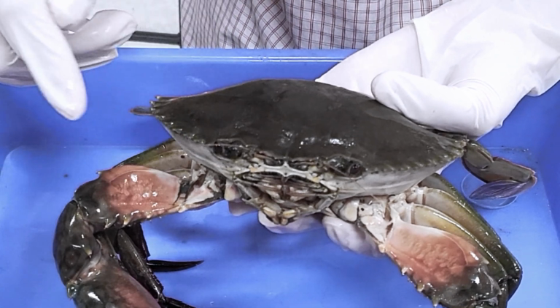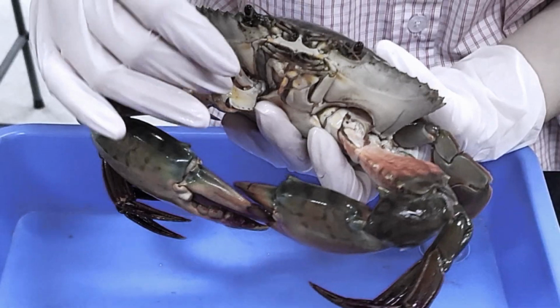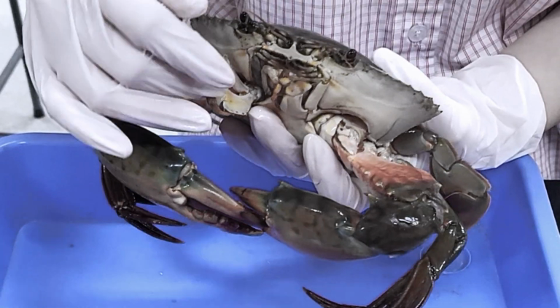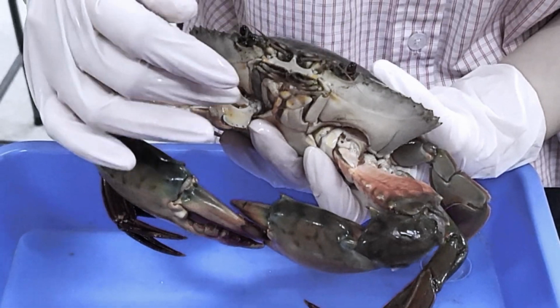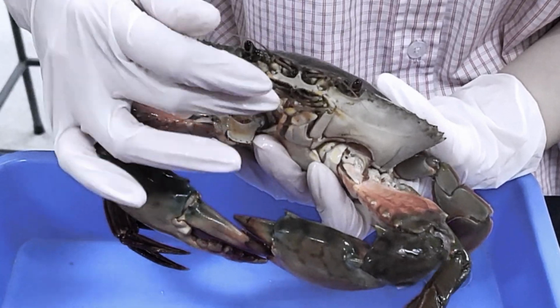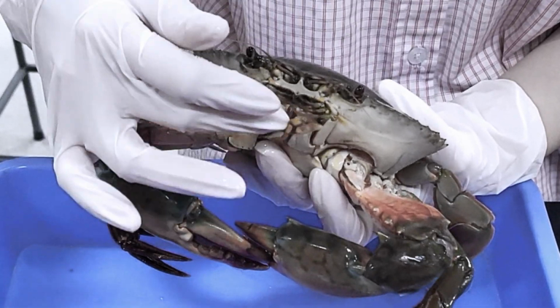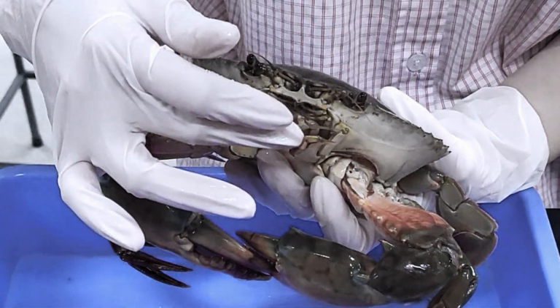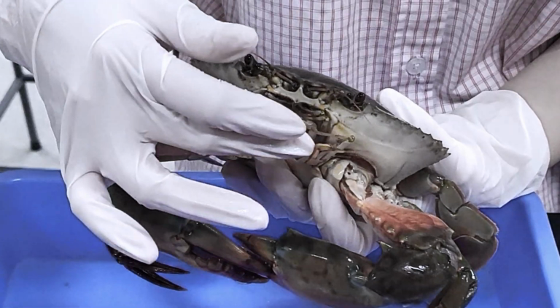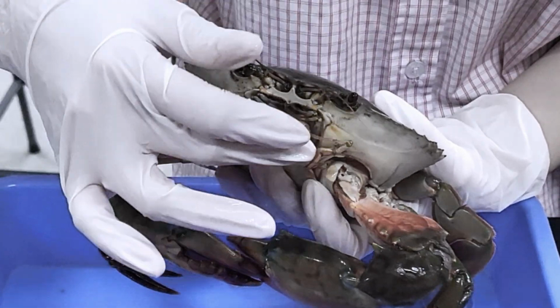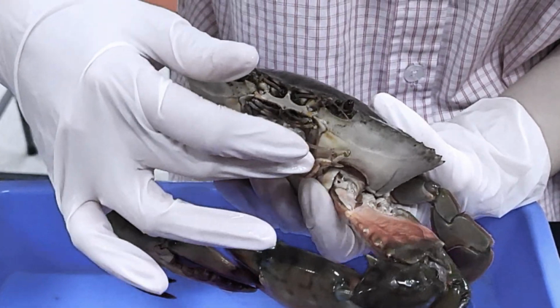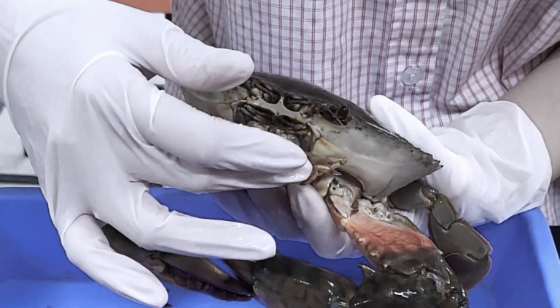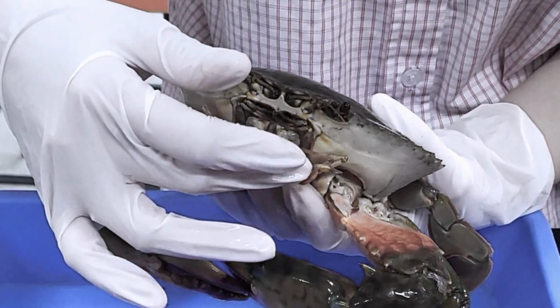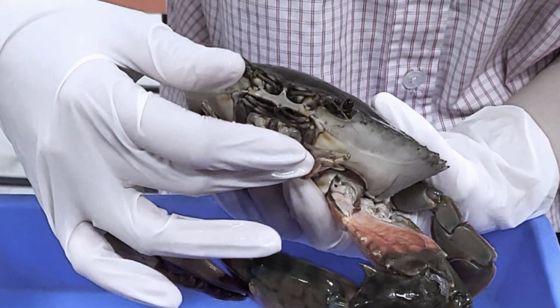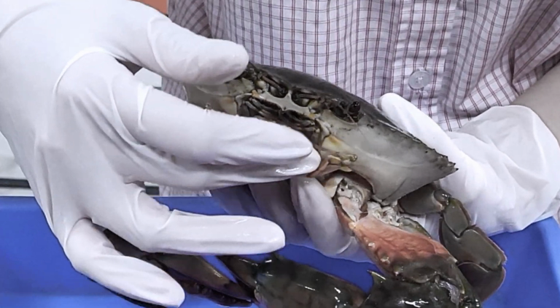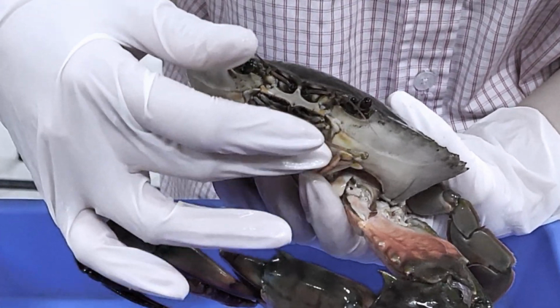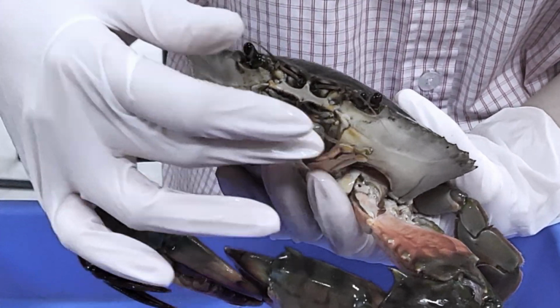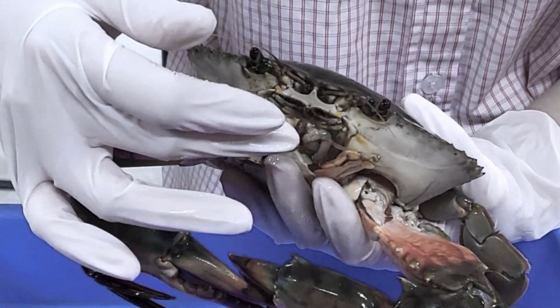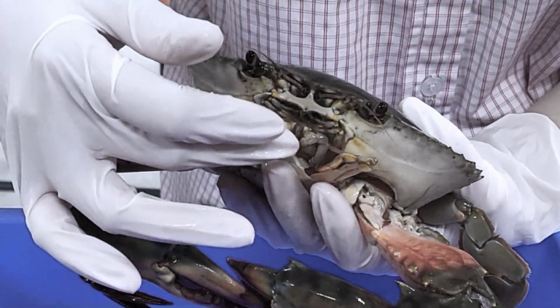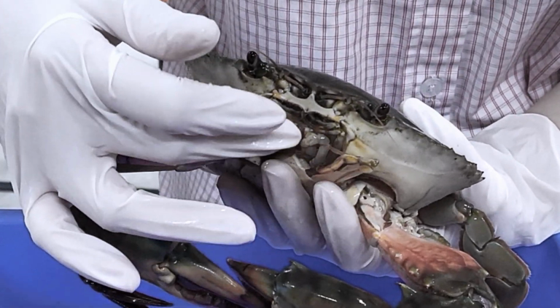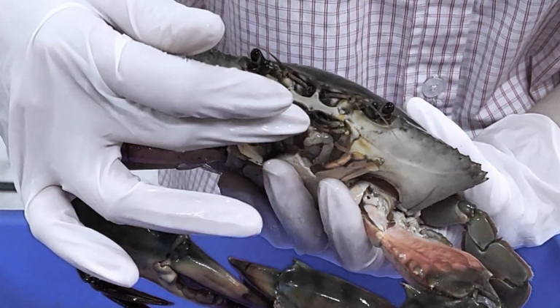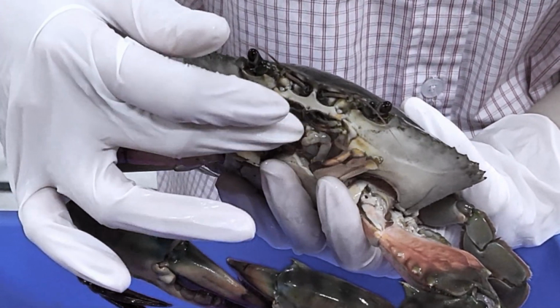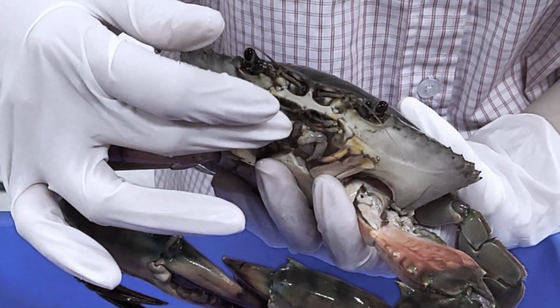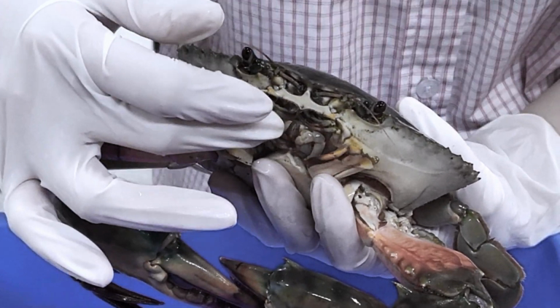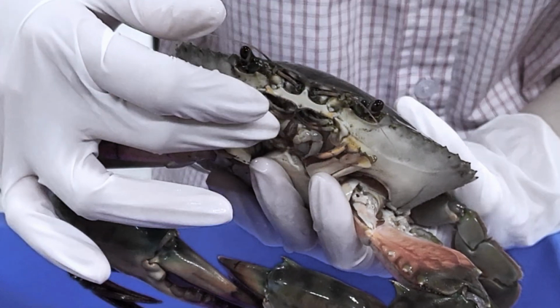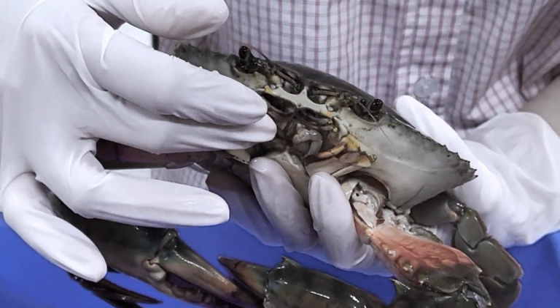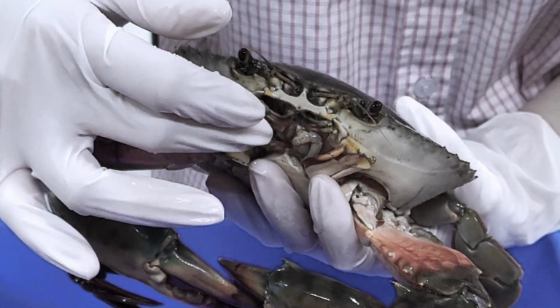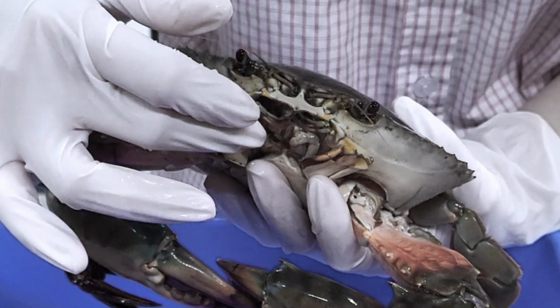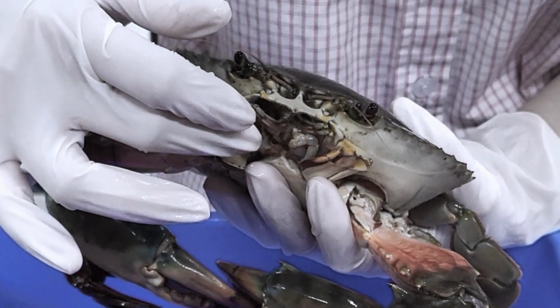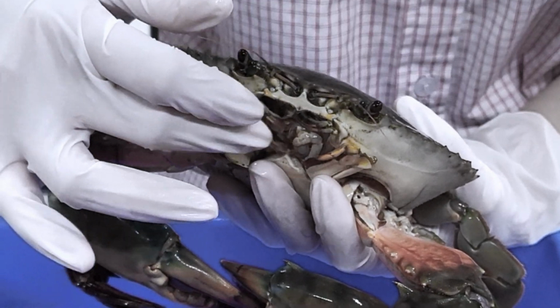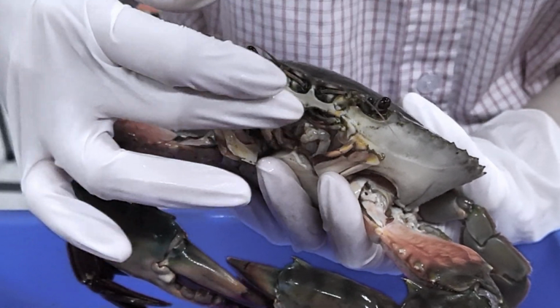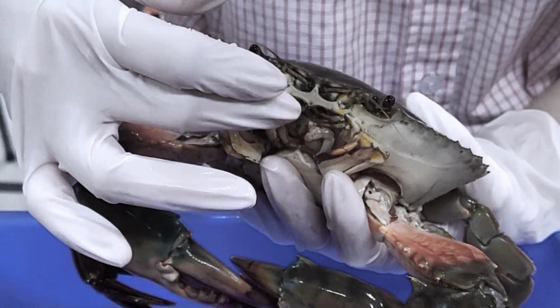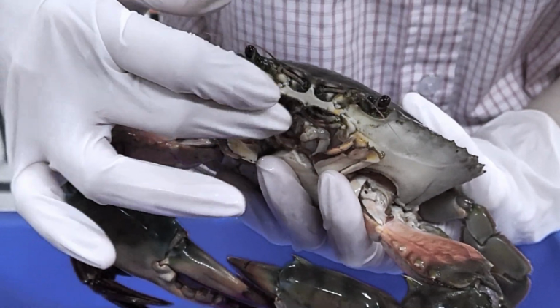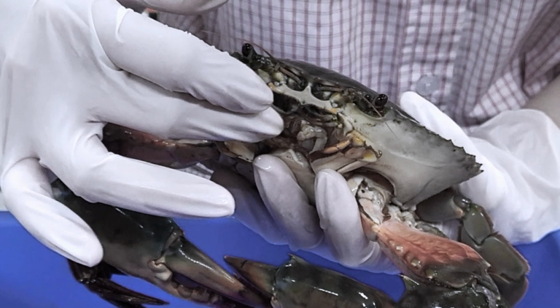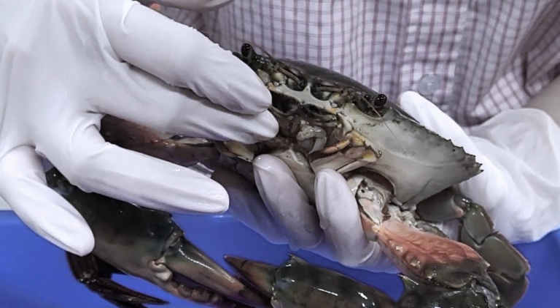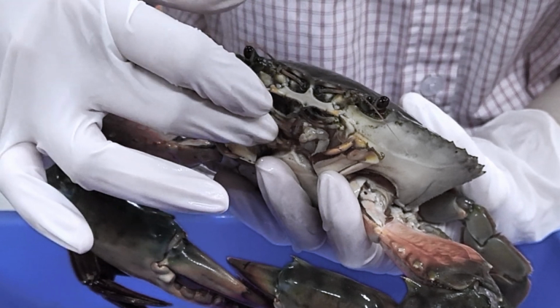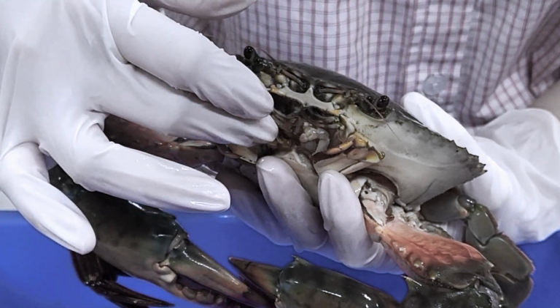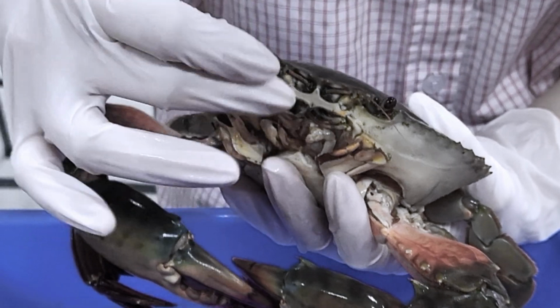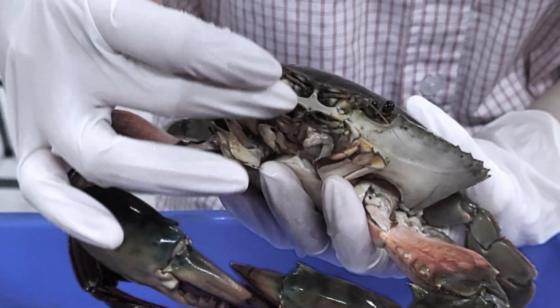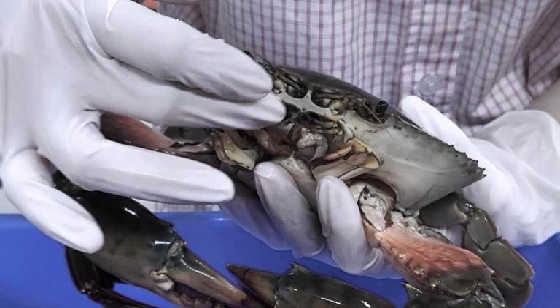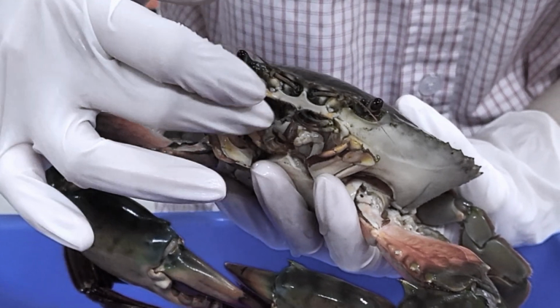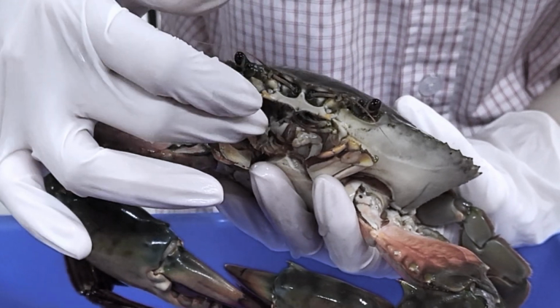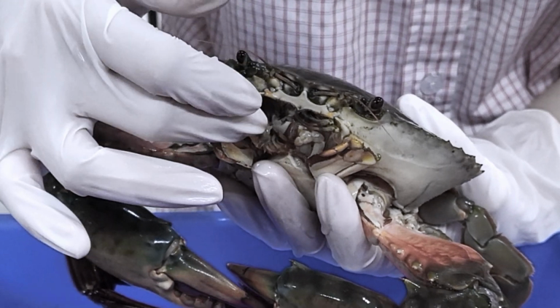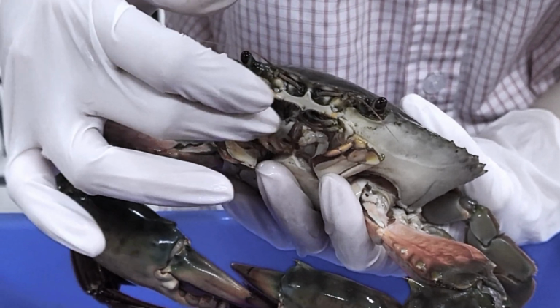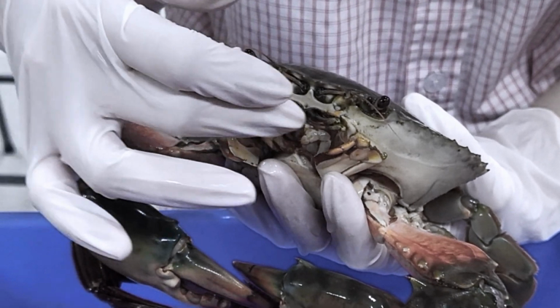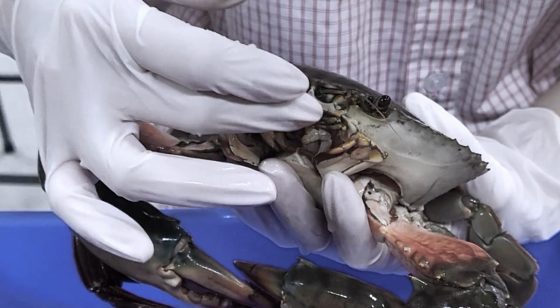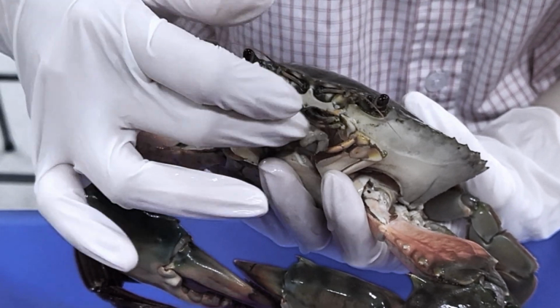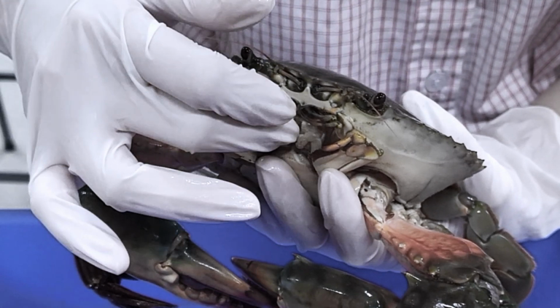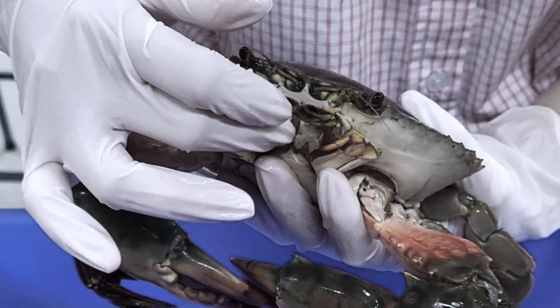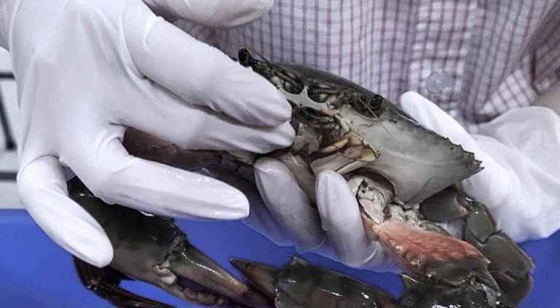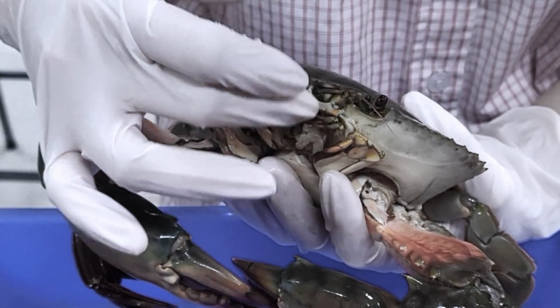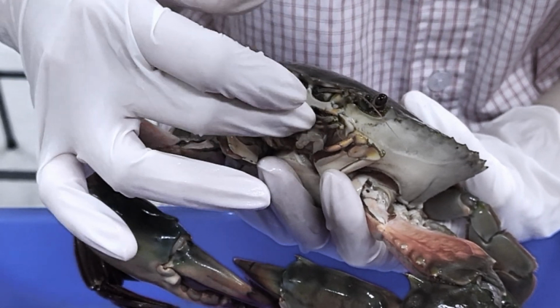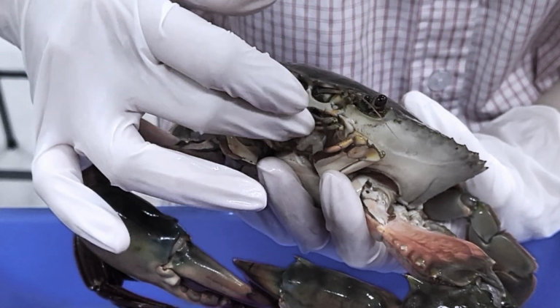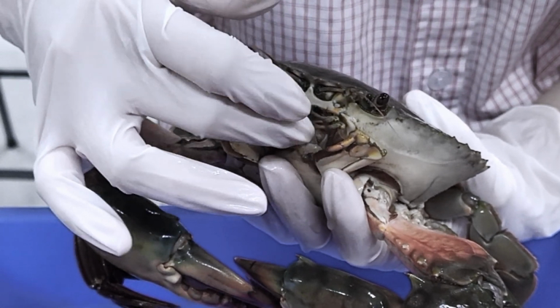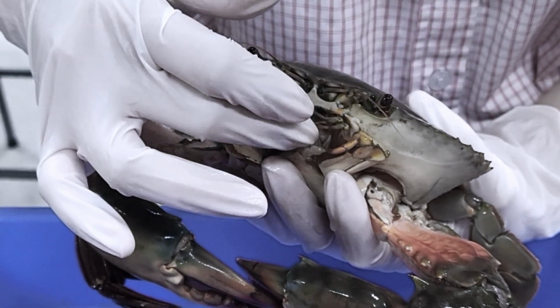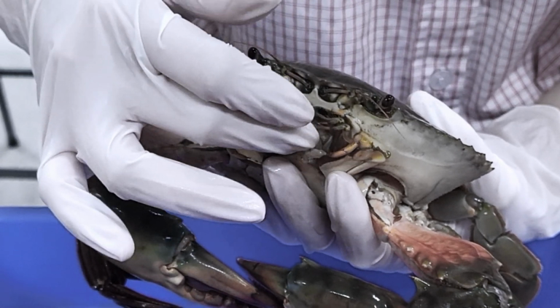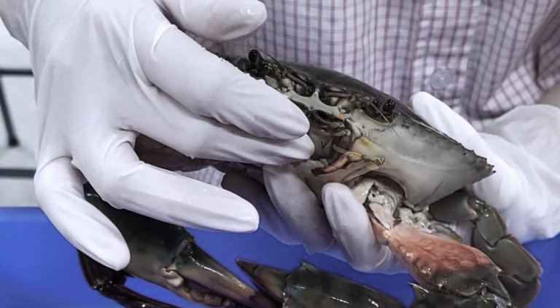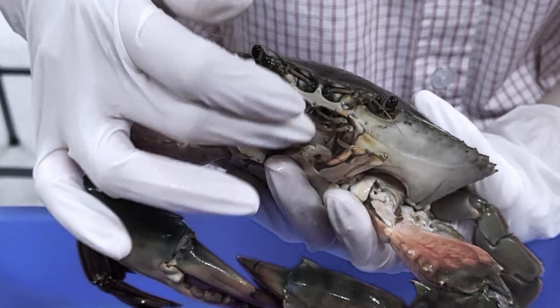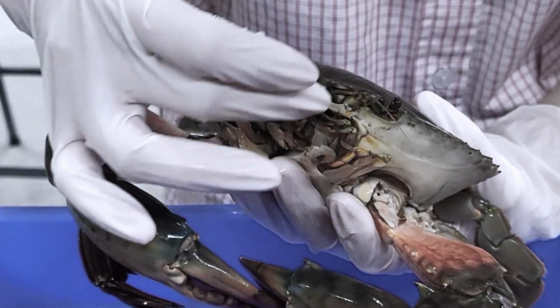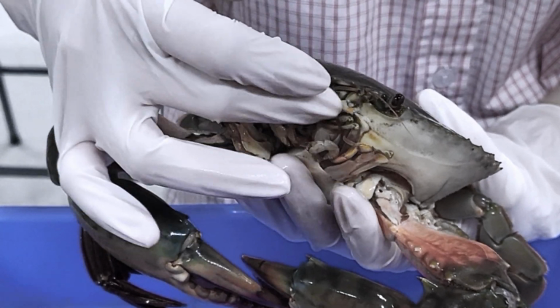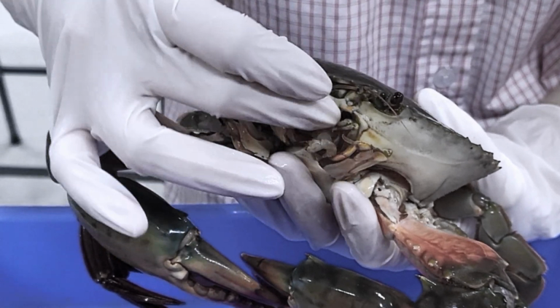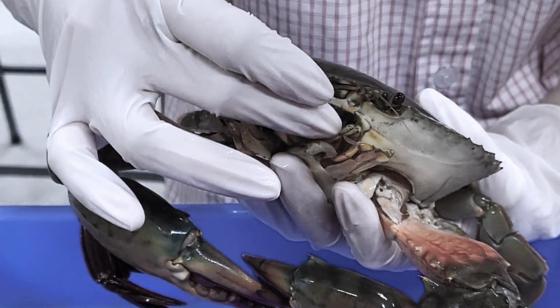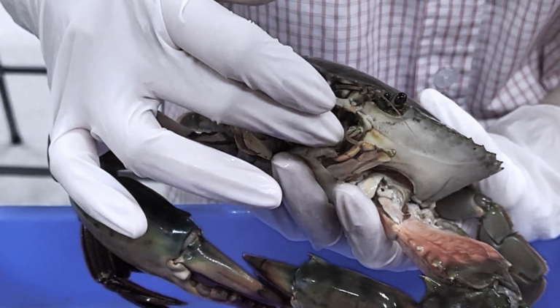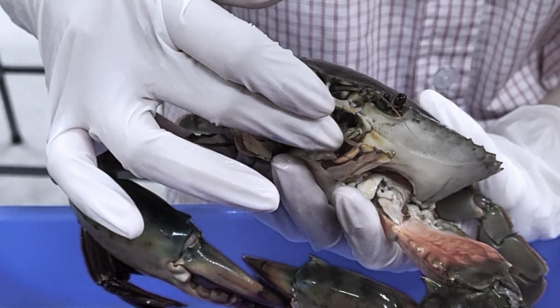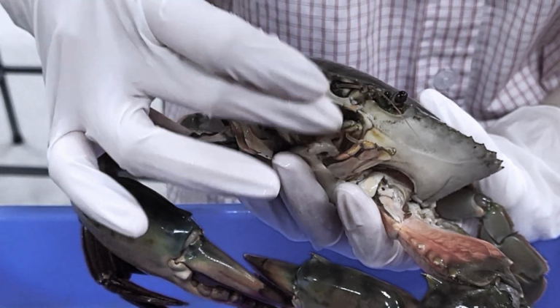Moving to the mouth part, a maxilliped is one of three pairs of mouth appendages on a crab's head that are designed to rummage and bring food to the mouth.